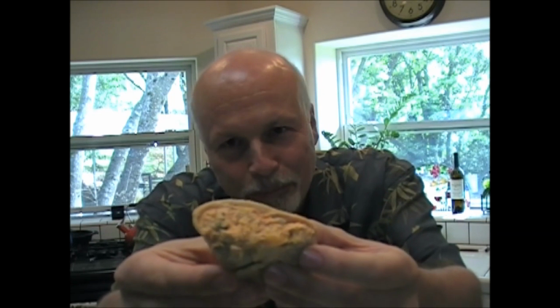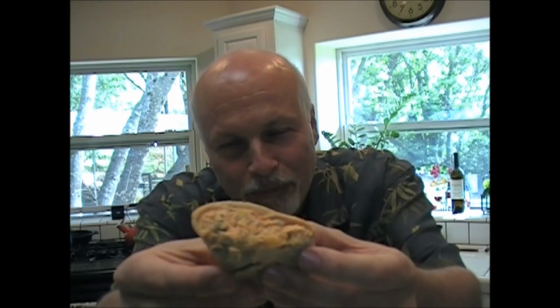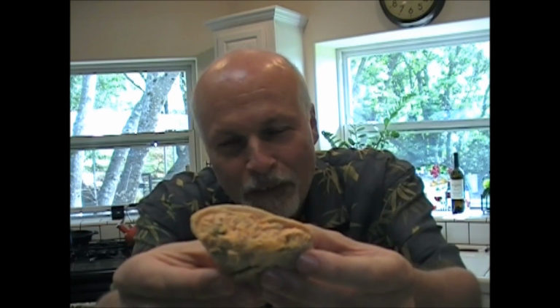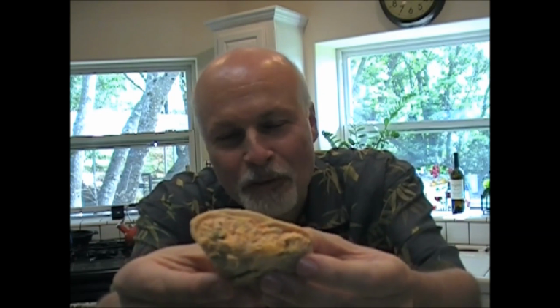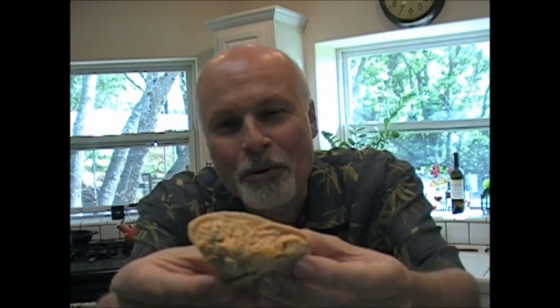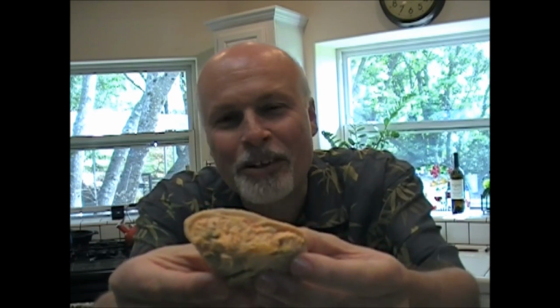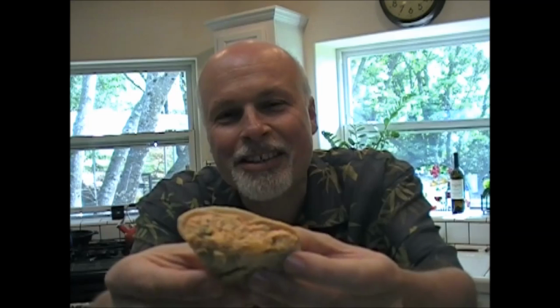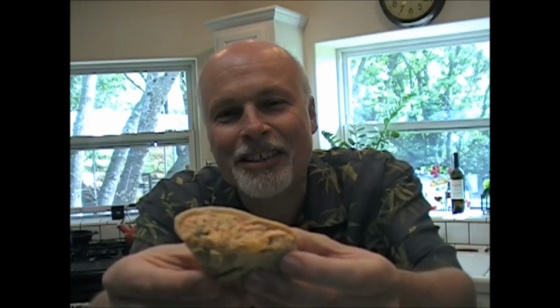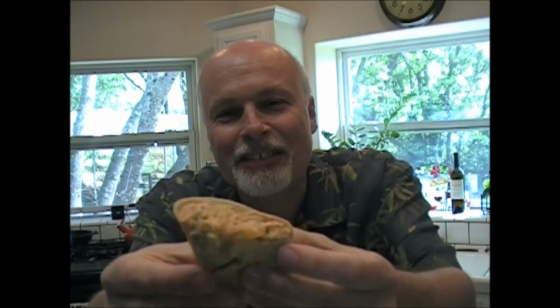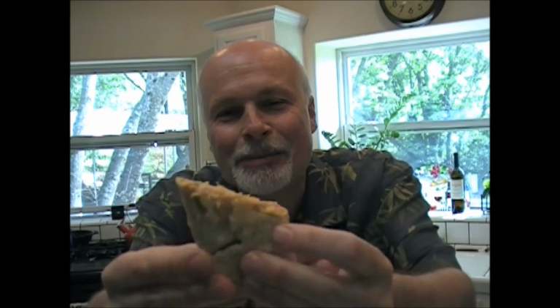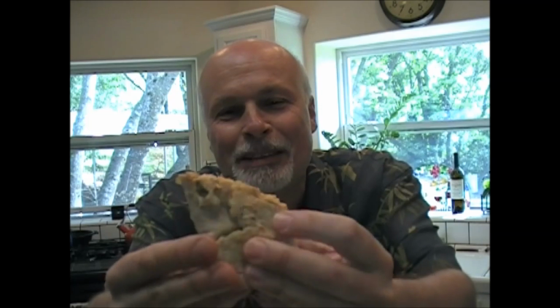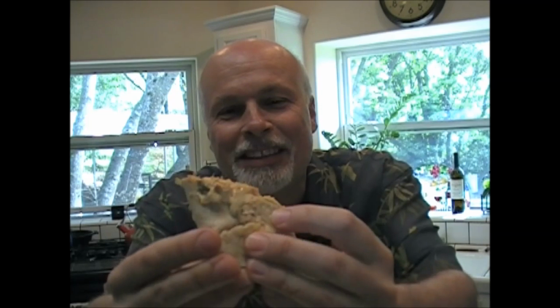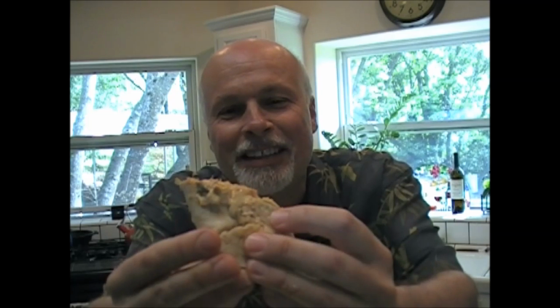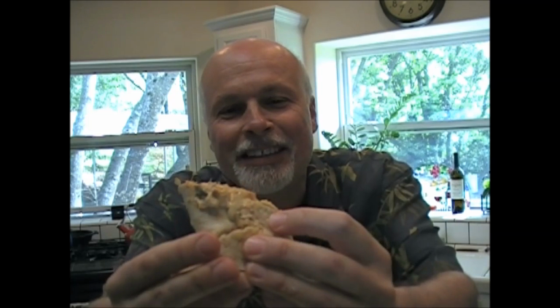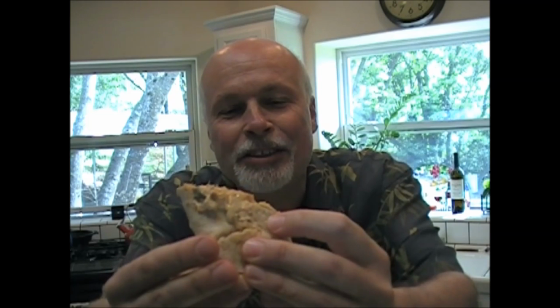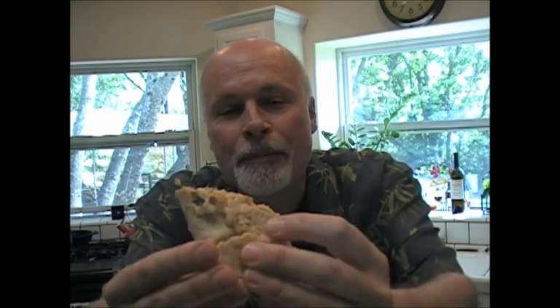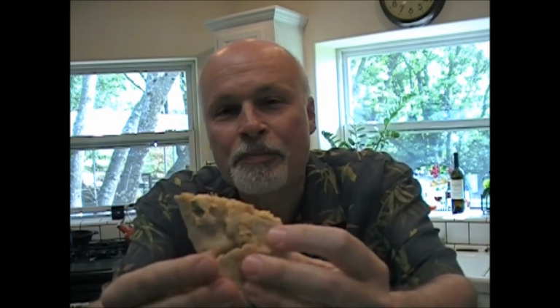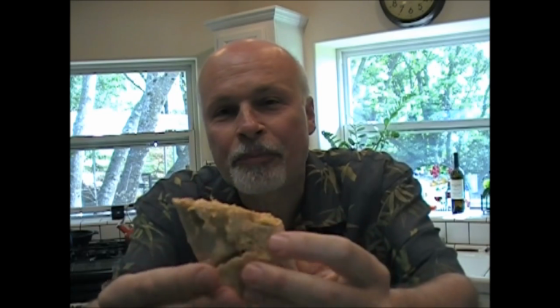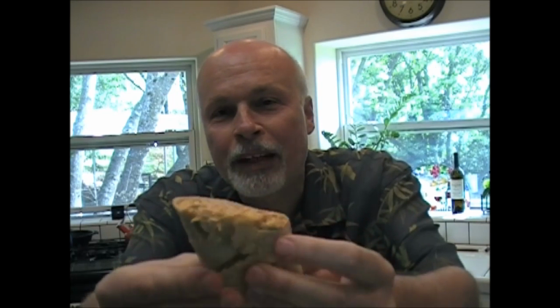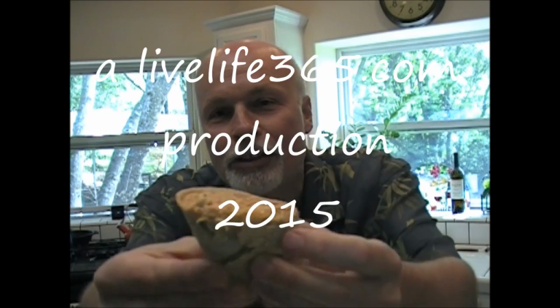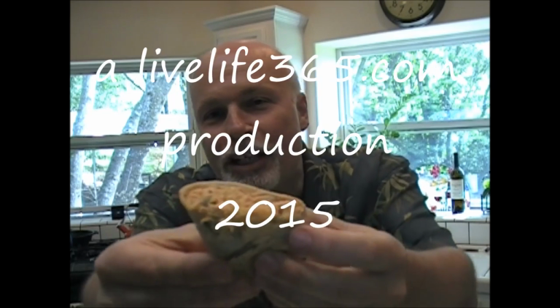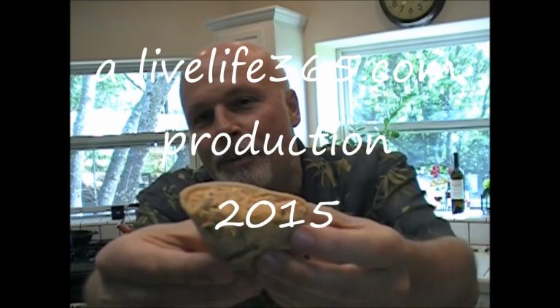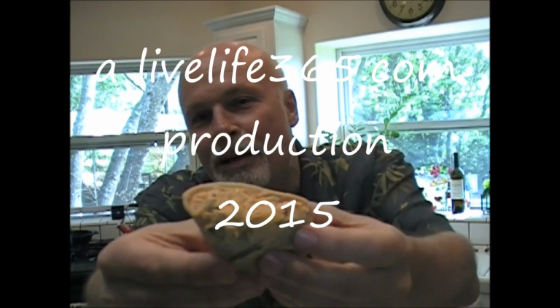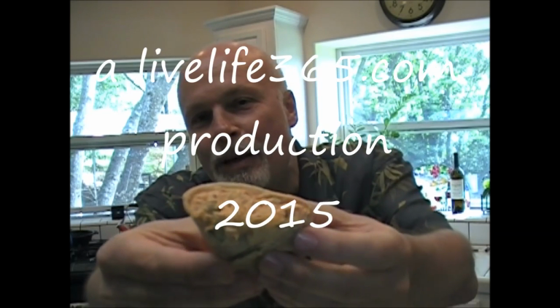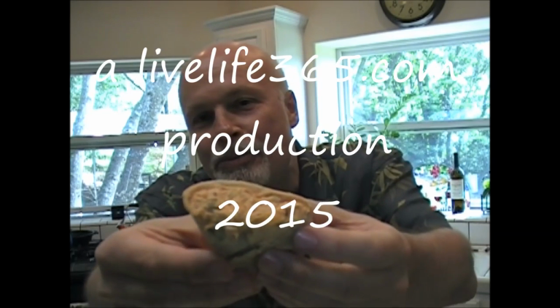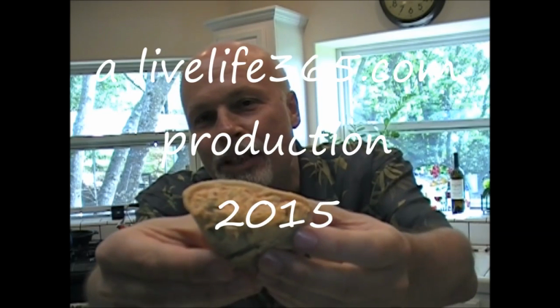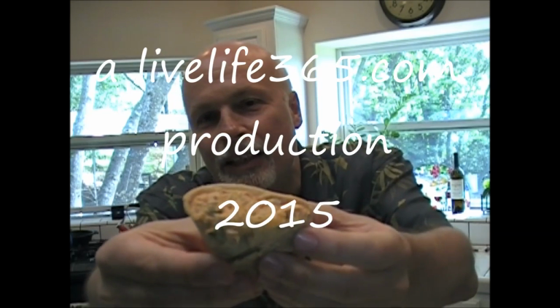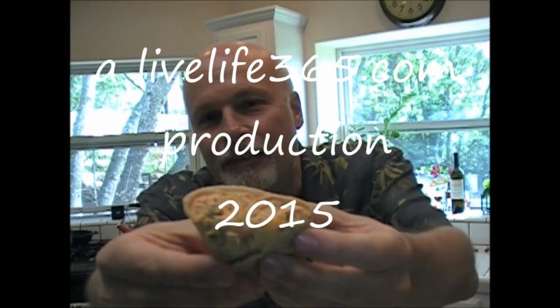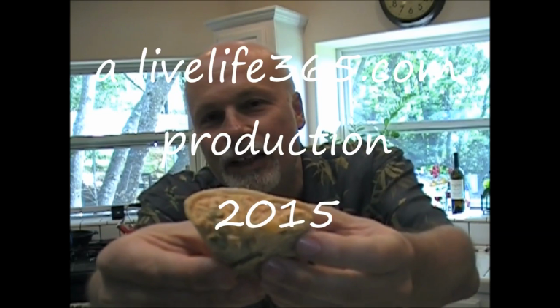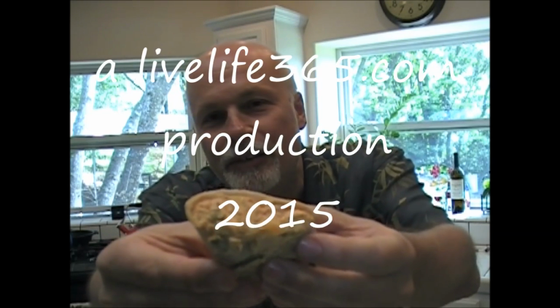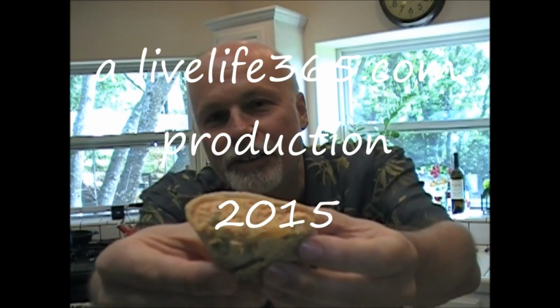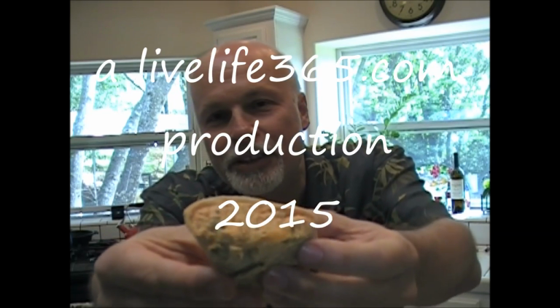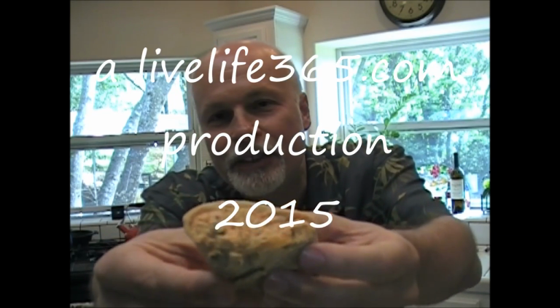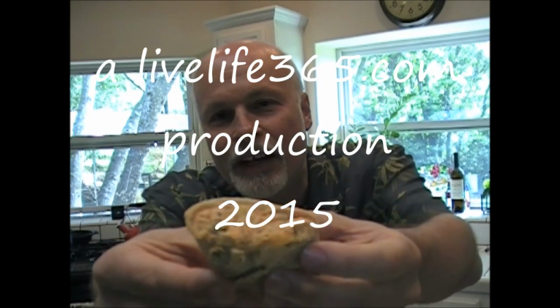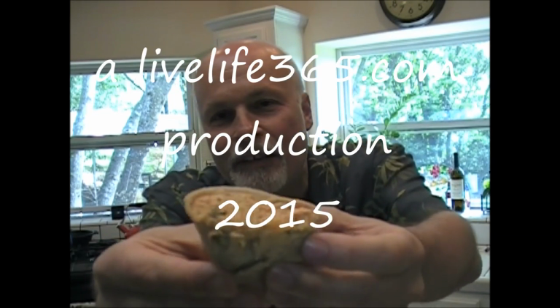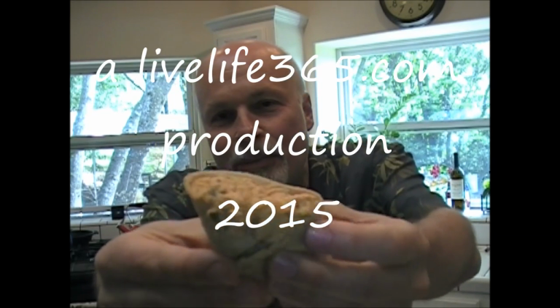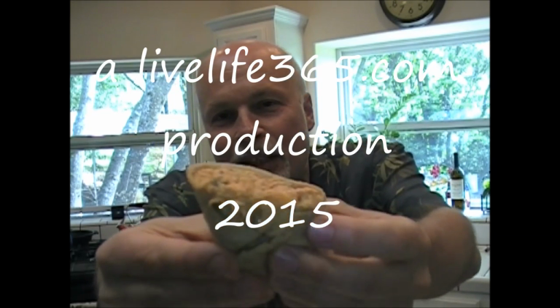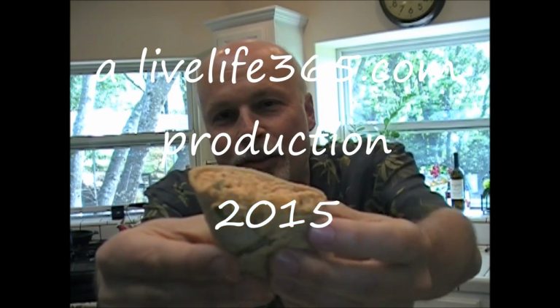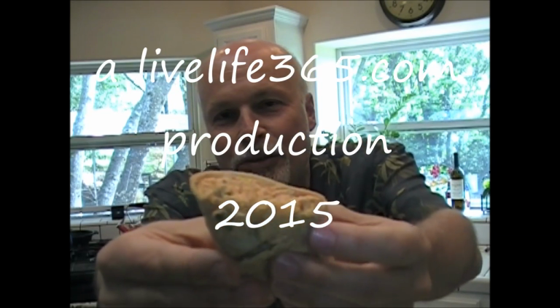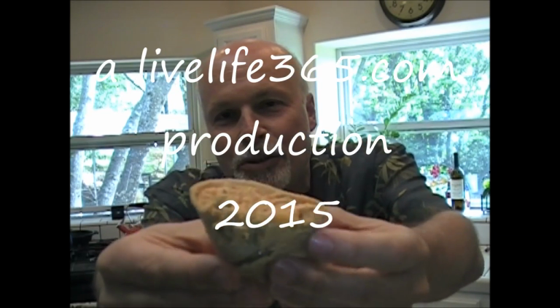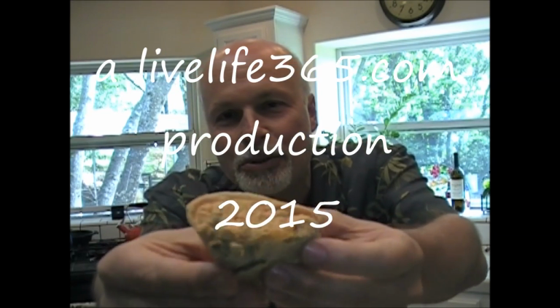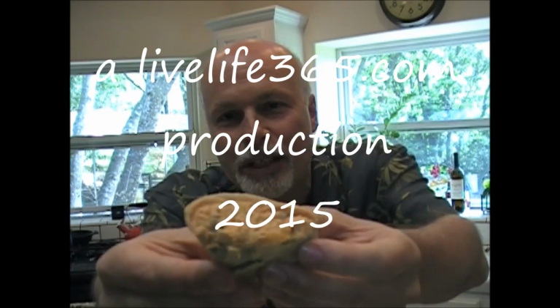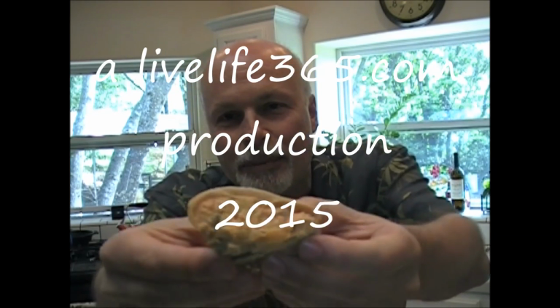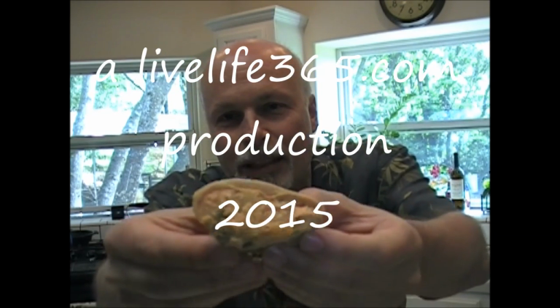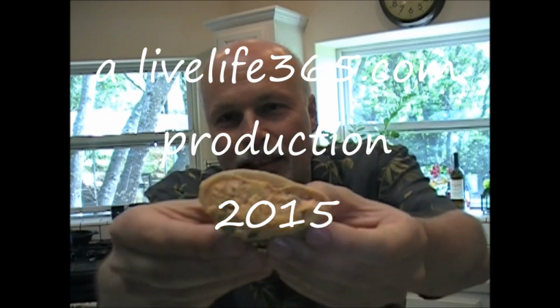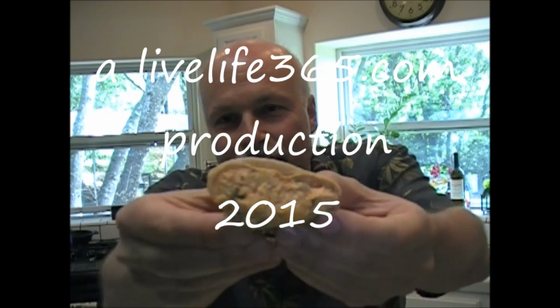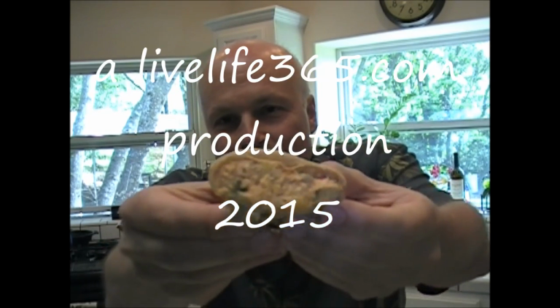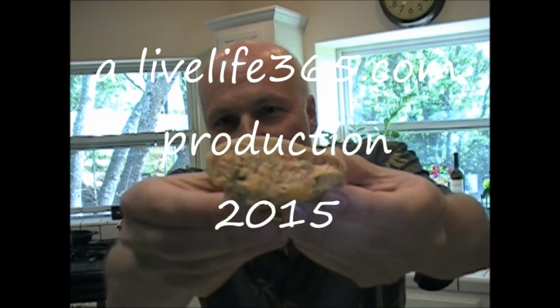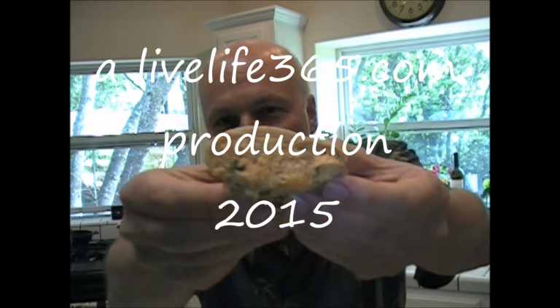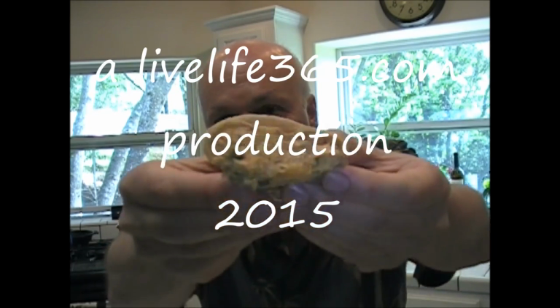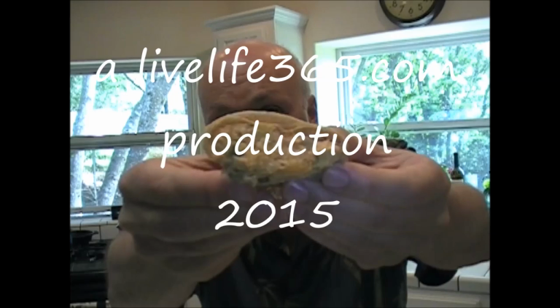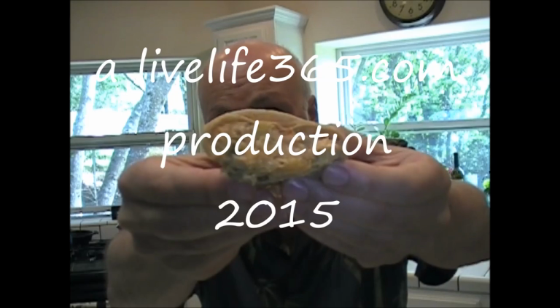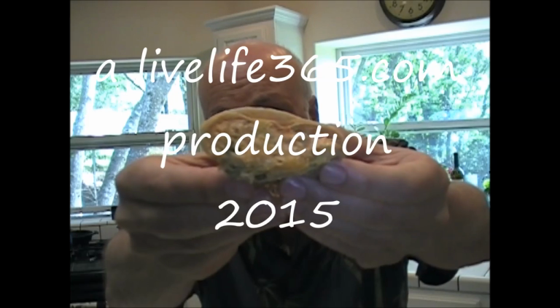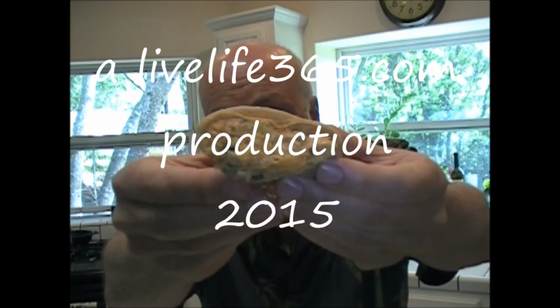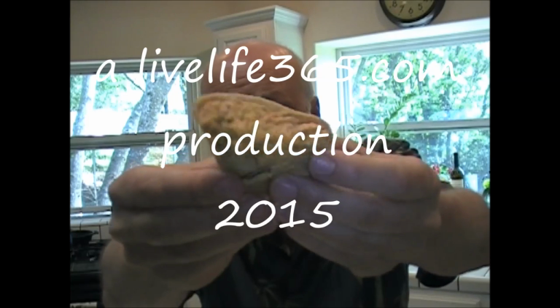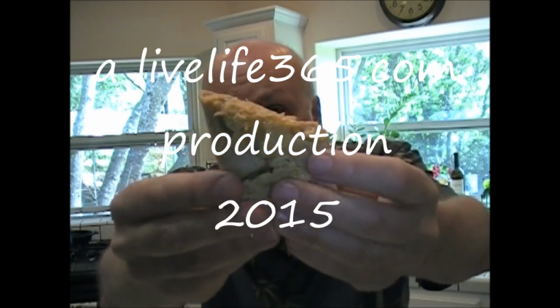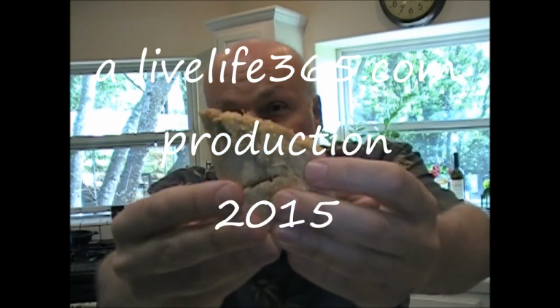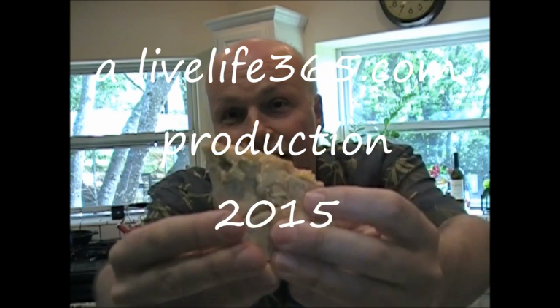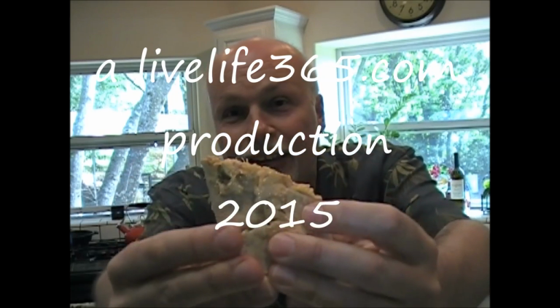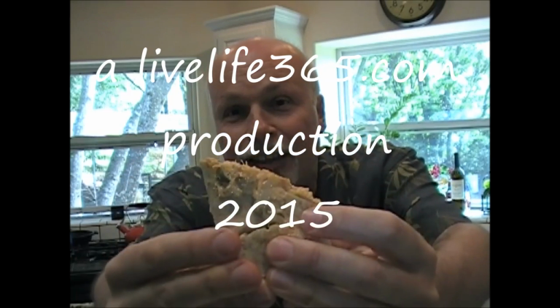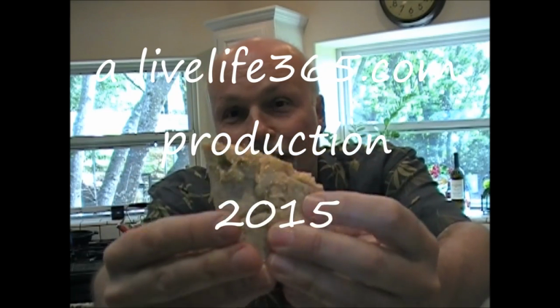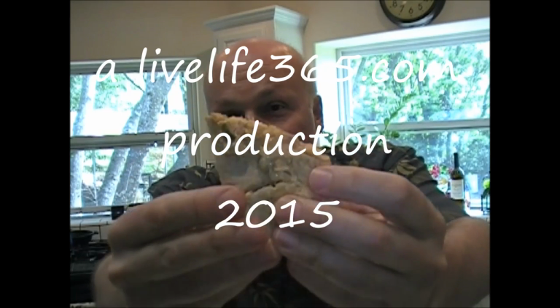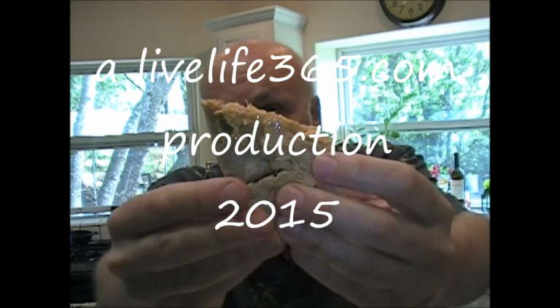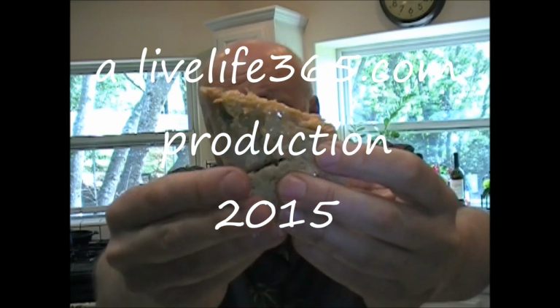For more killer recipes like this, check out my website LiveLike365 and my YouTube channel by the same name. Until next time, peace.